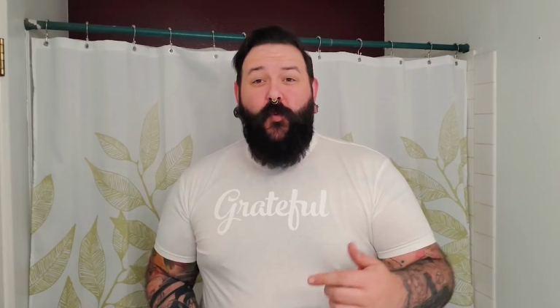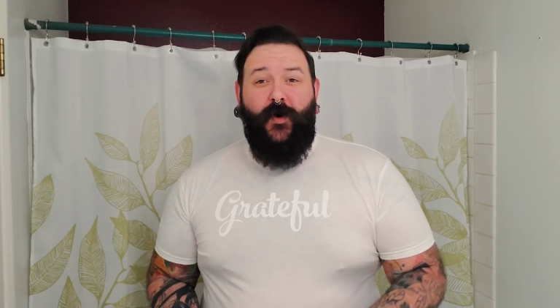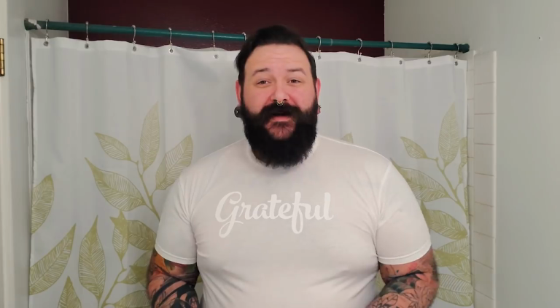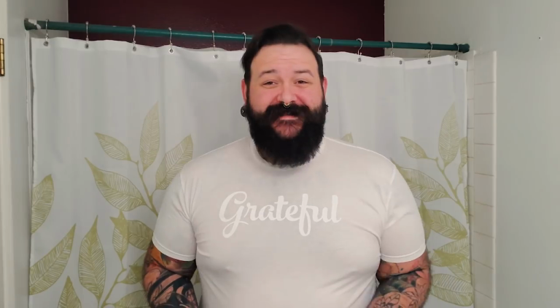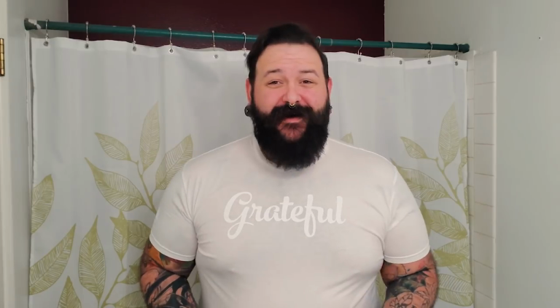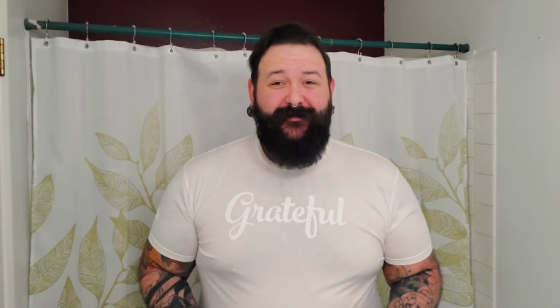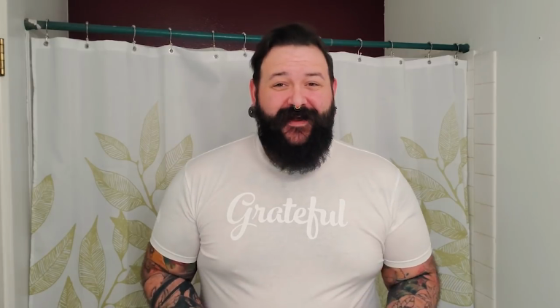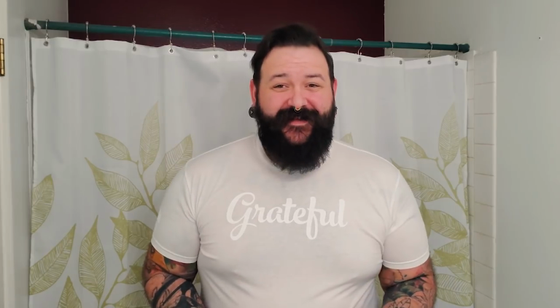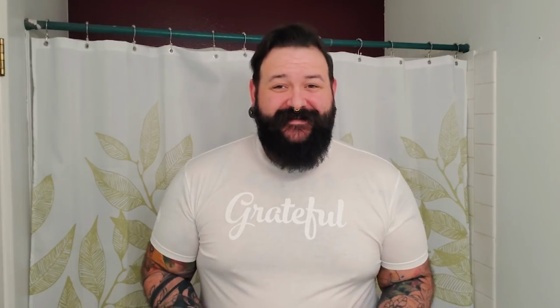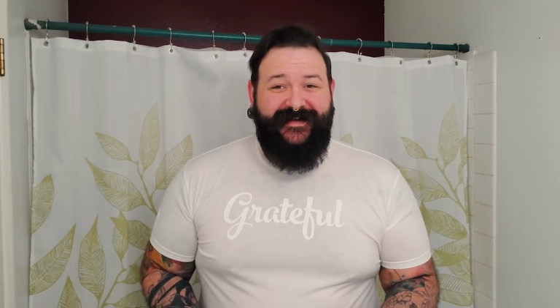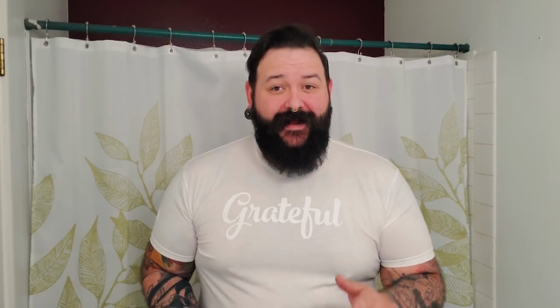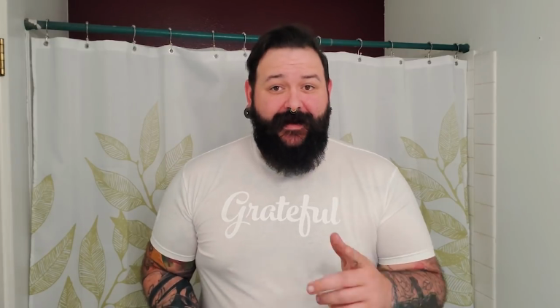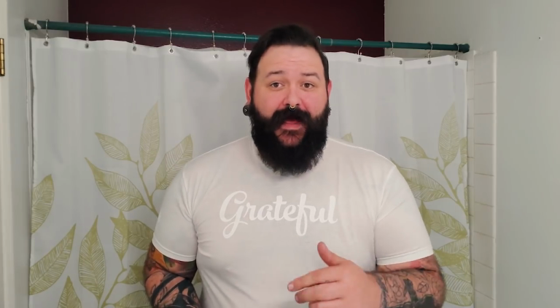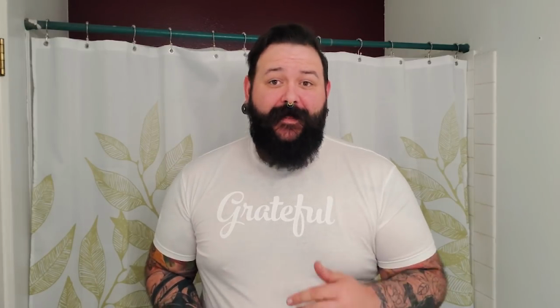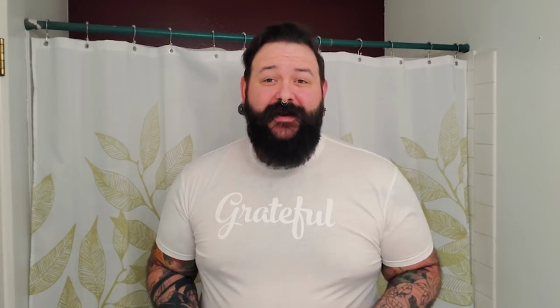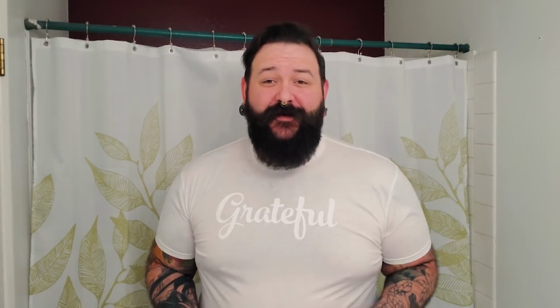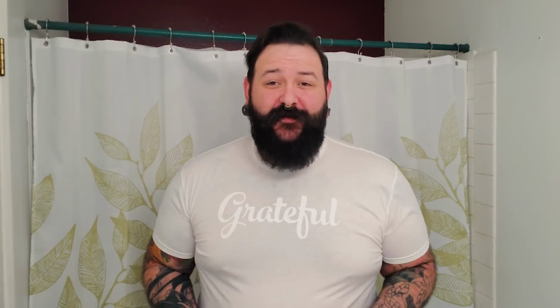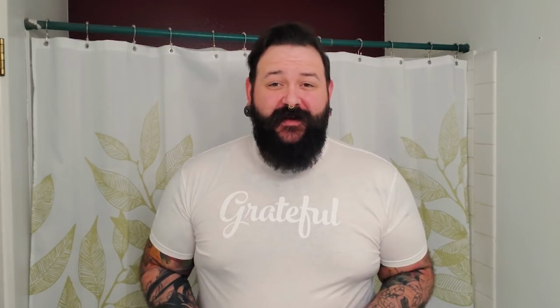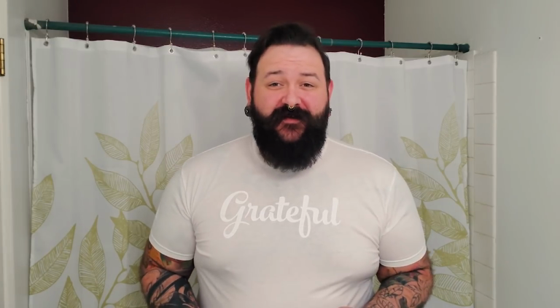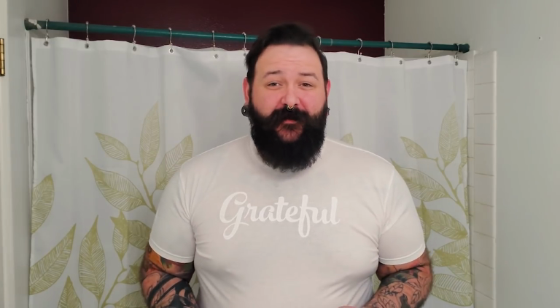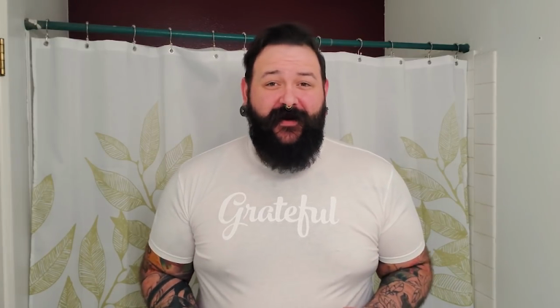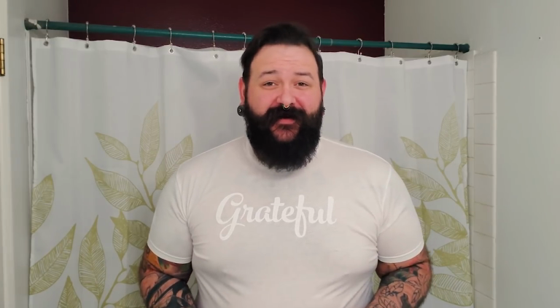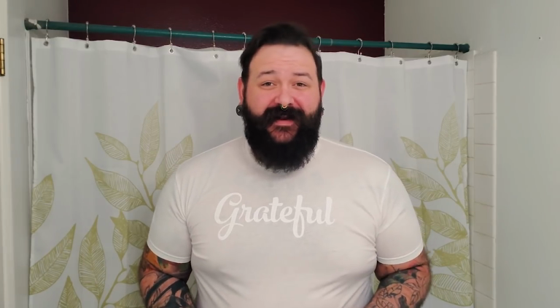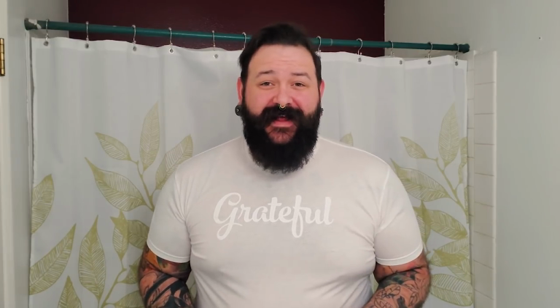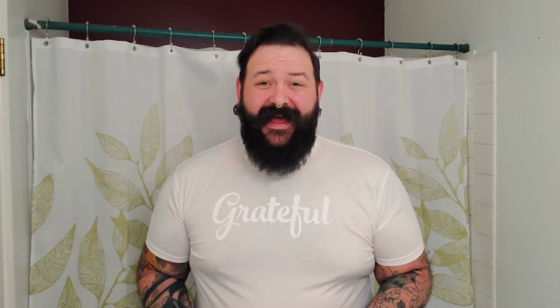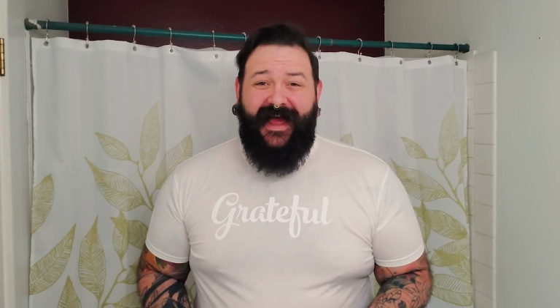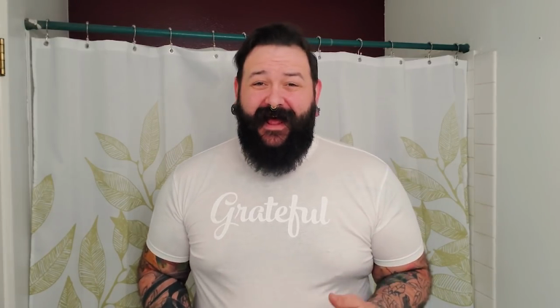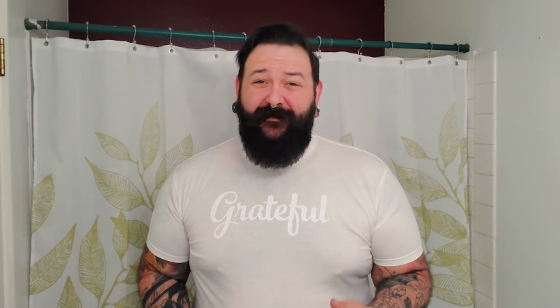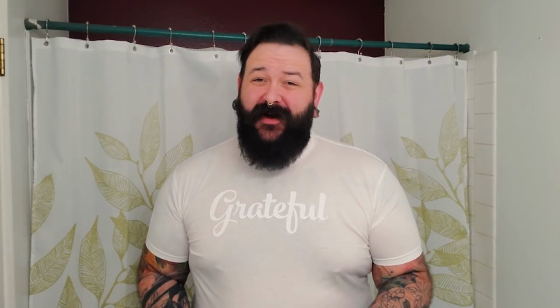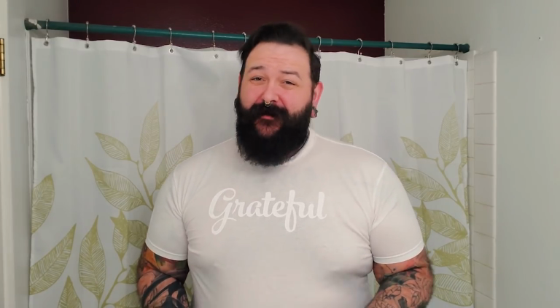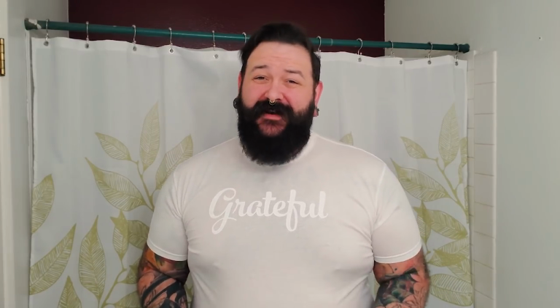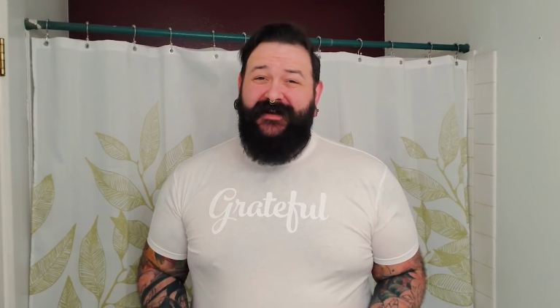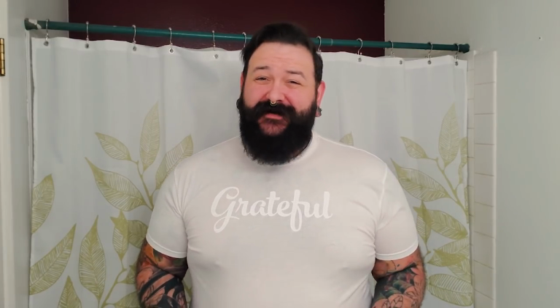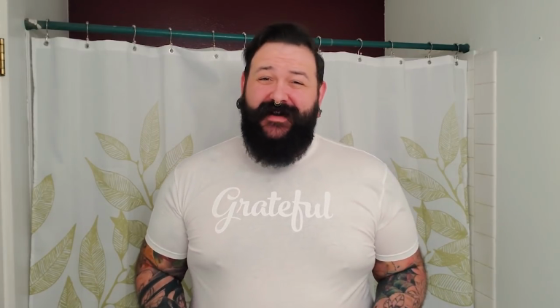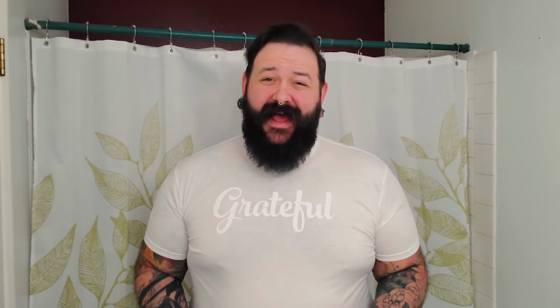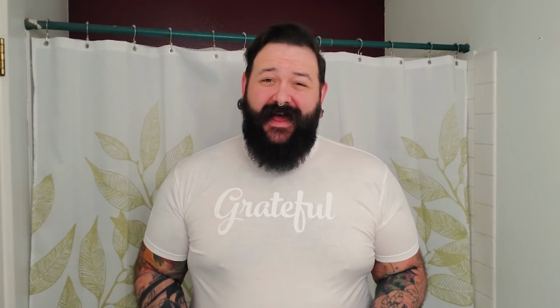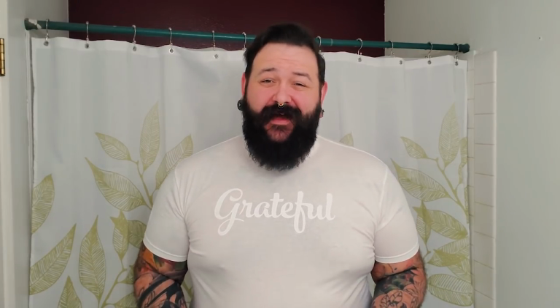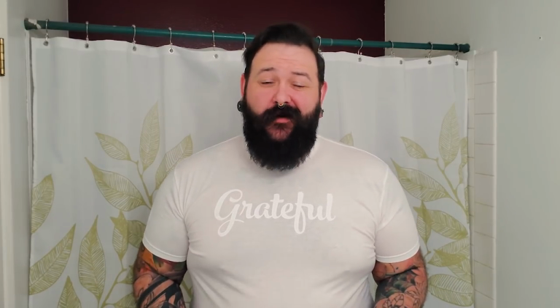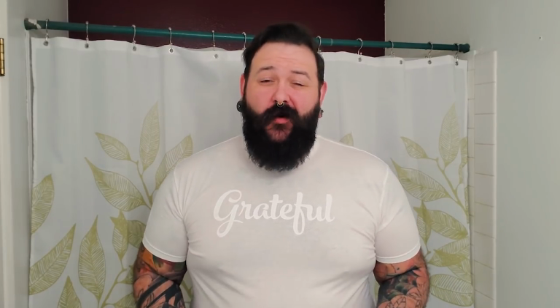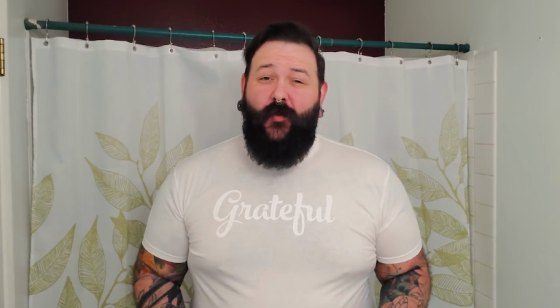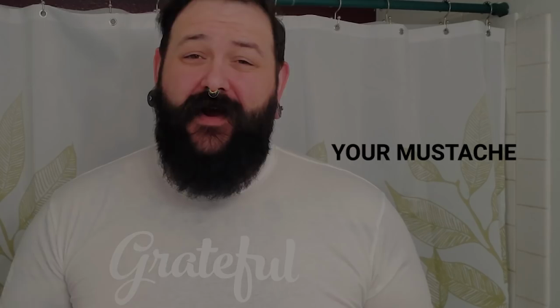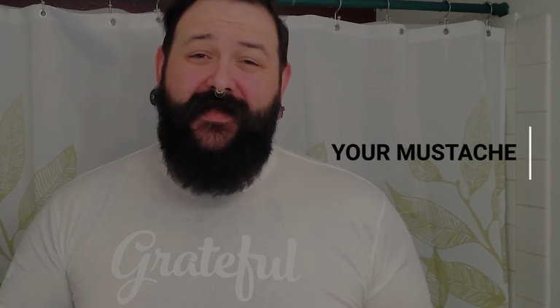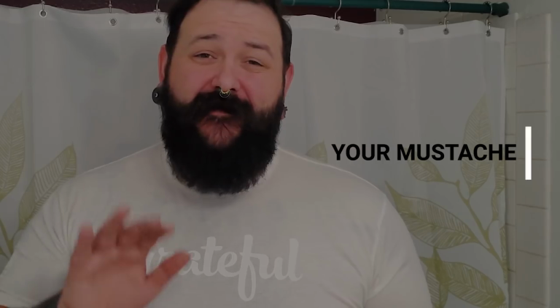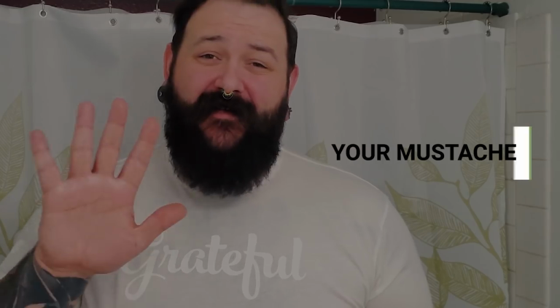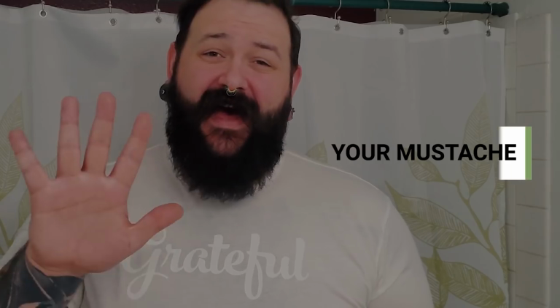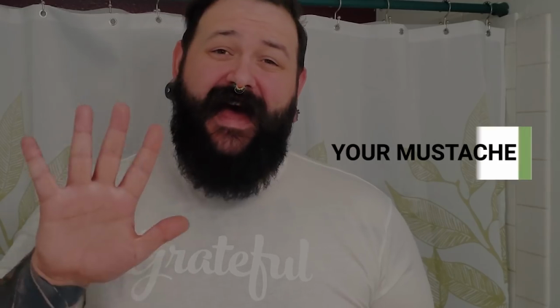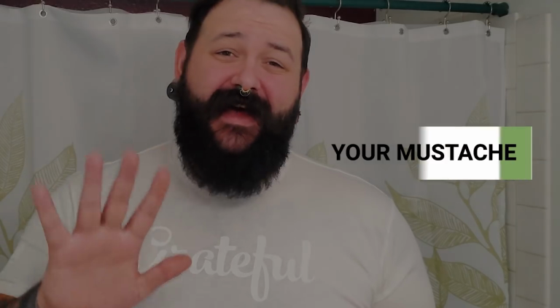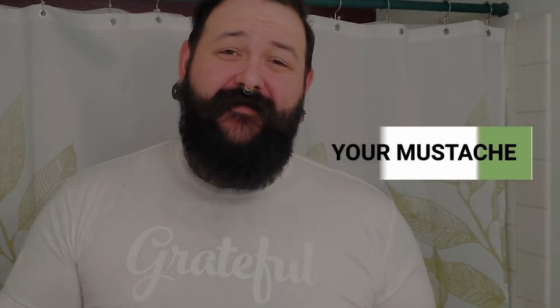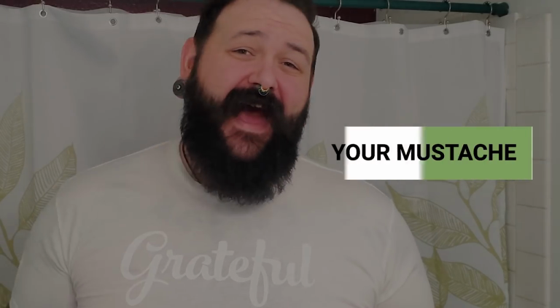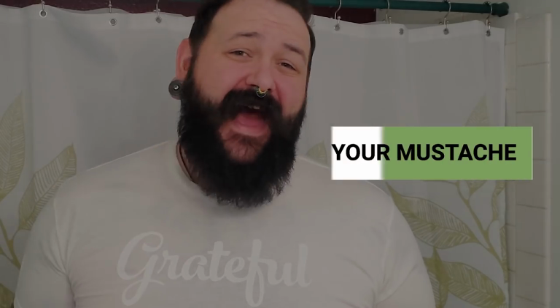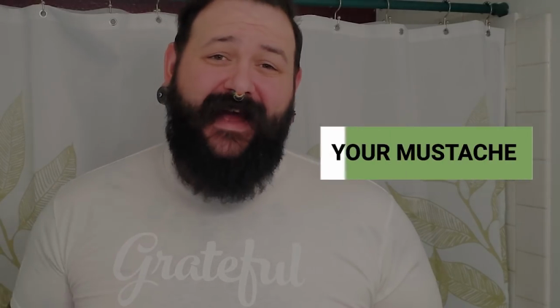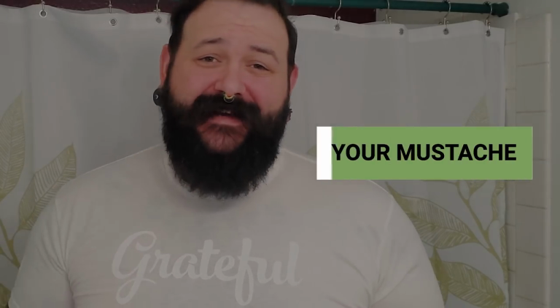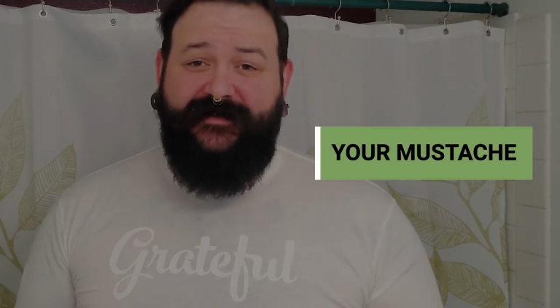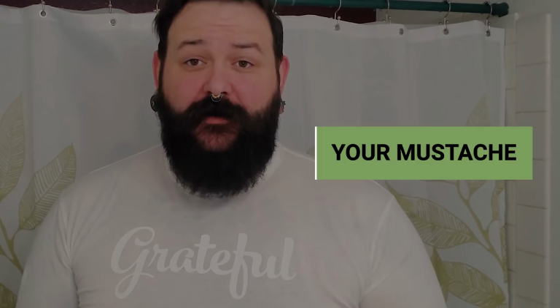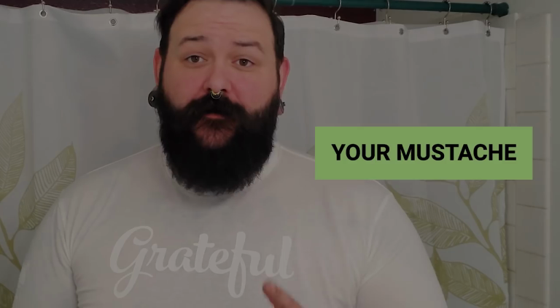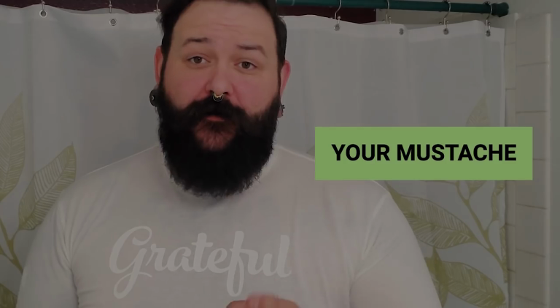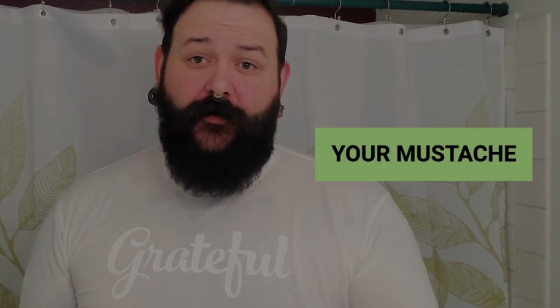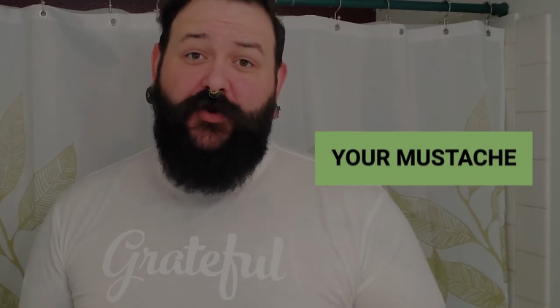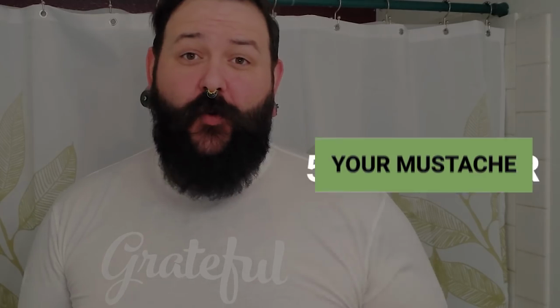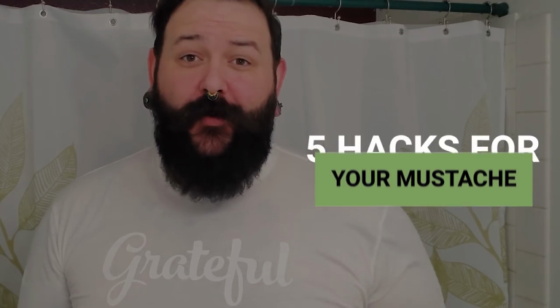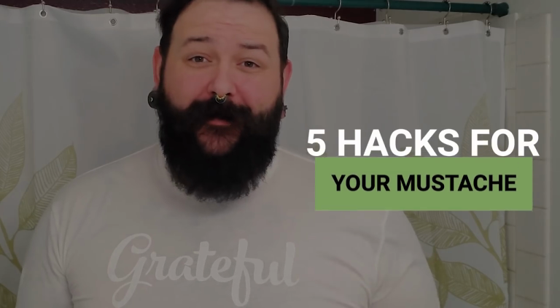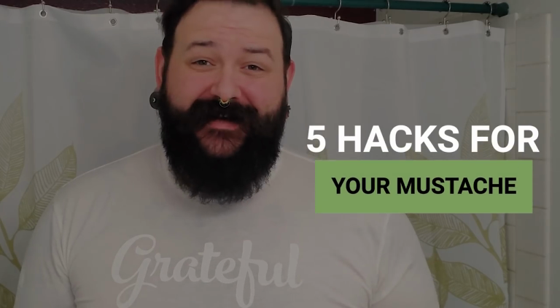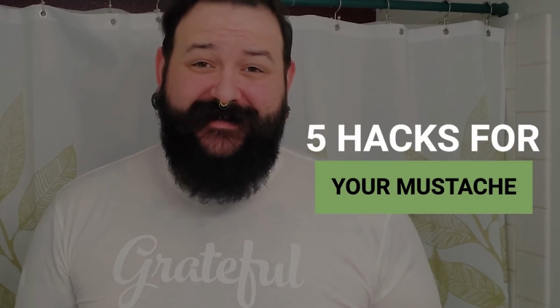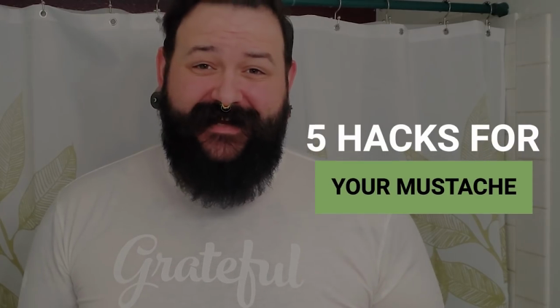What's up, brothers? Nathan here from Live Bearded, and I'm coming to you today with five hacks for your mustache.